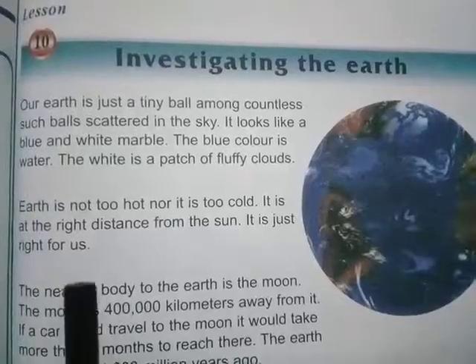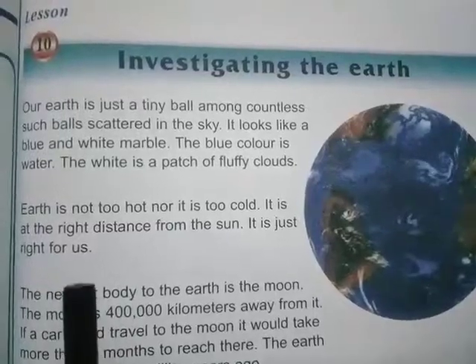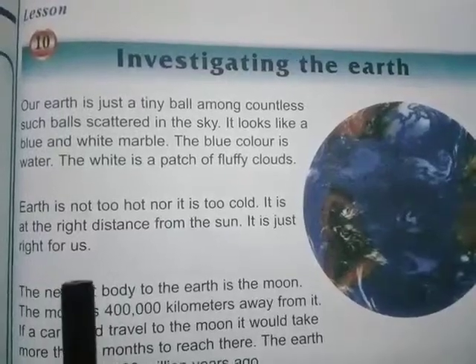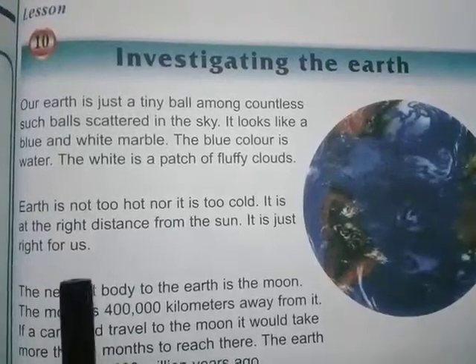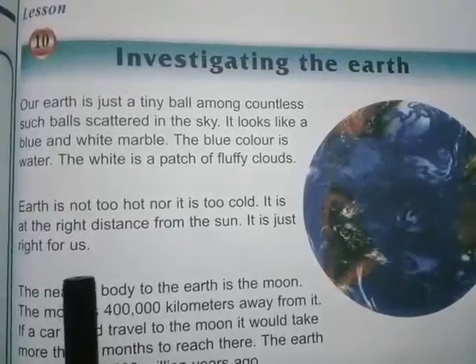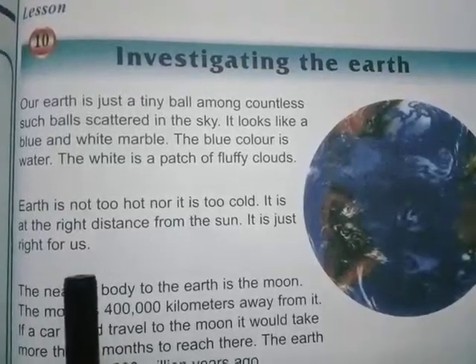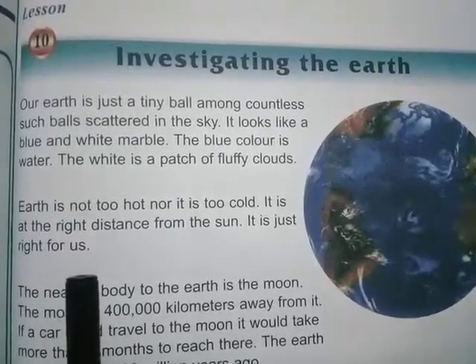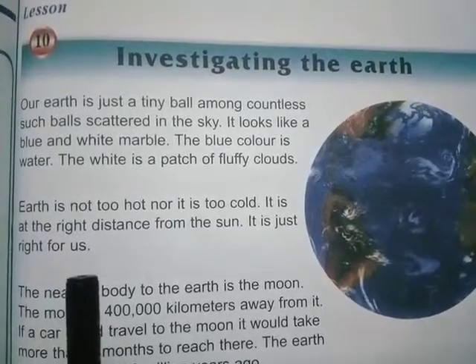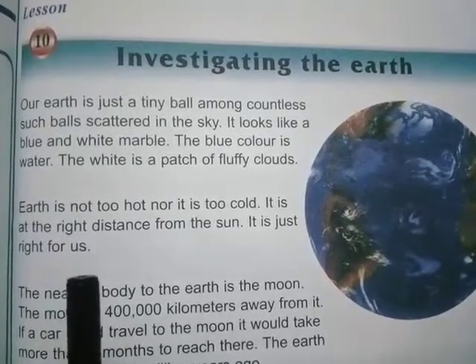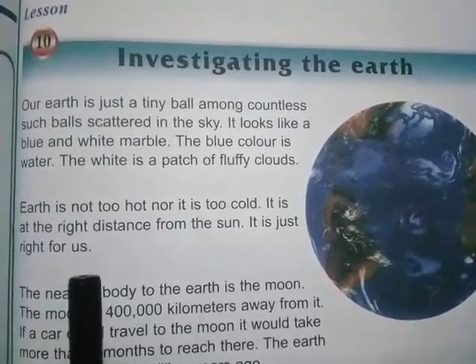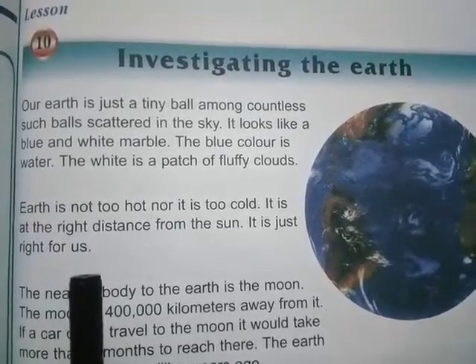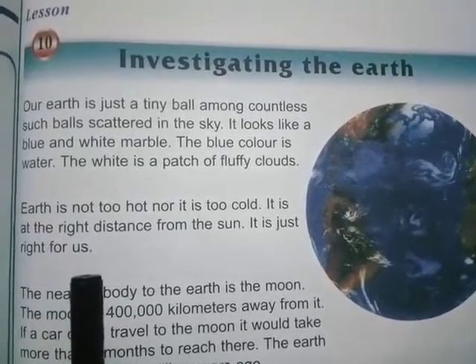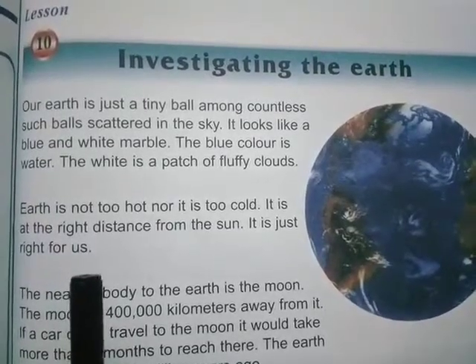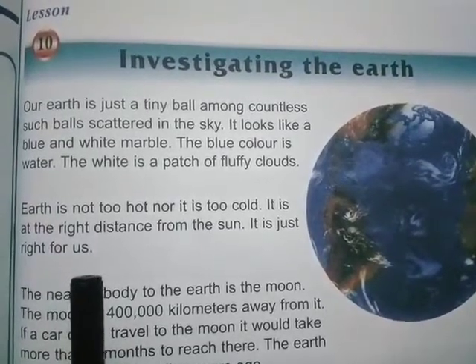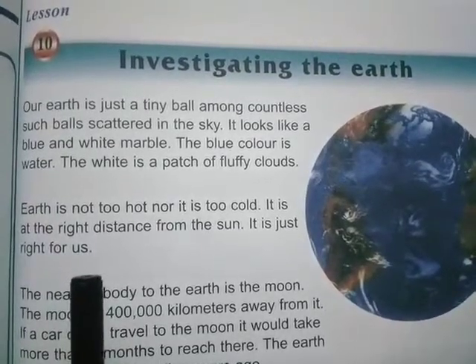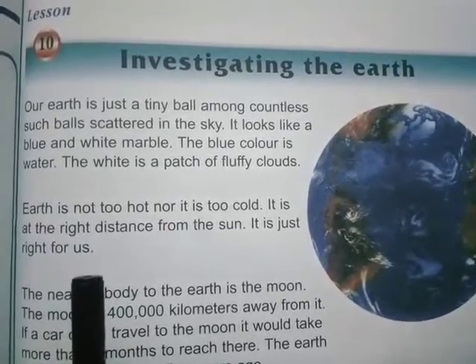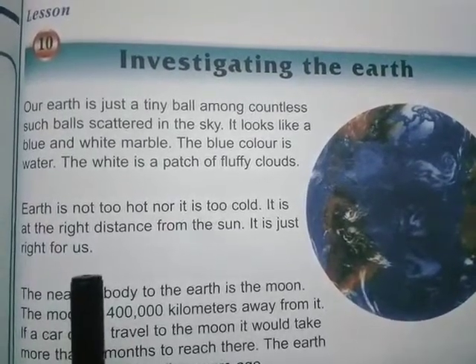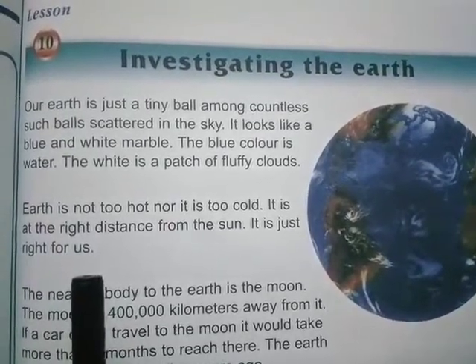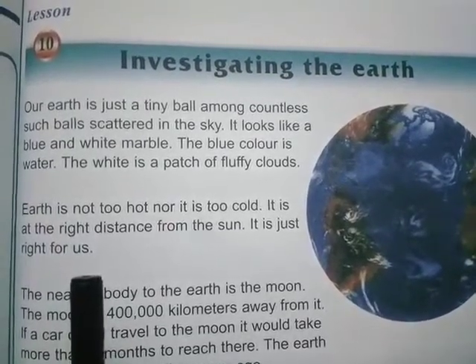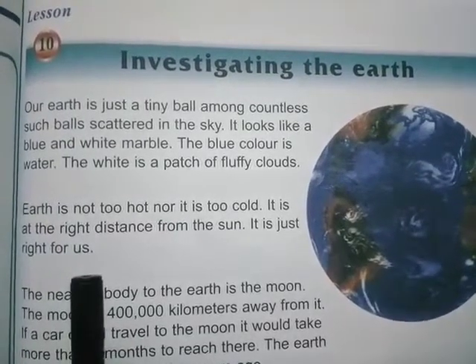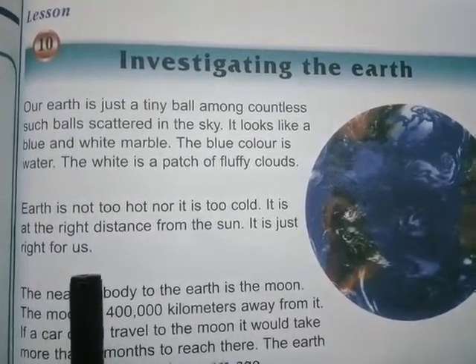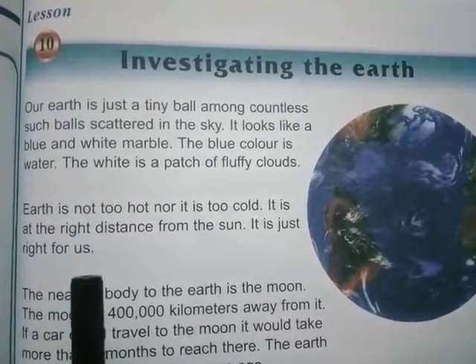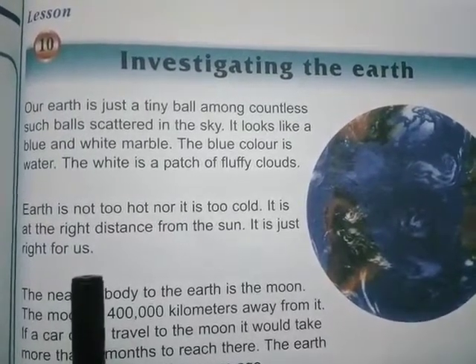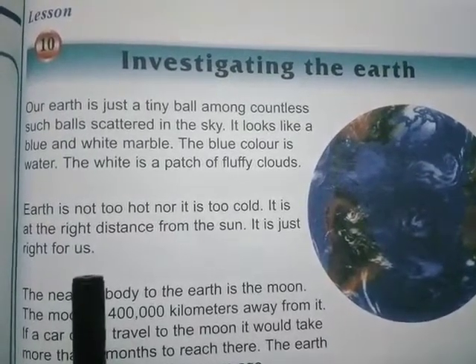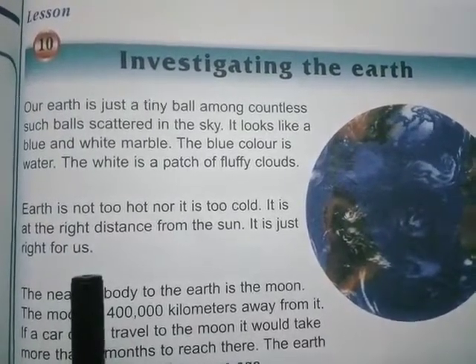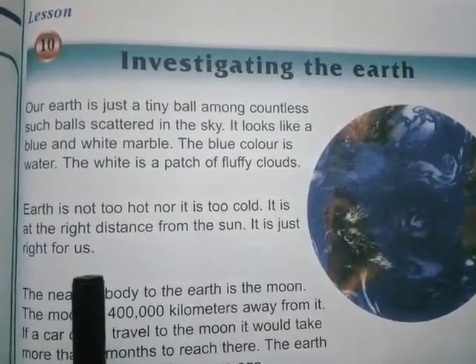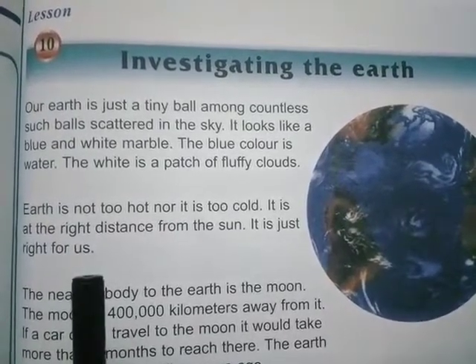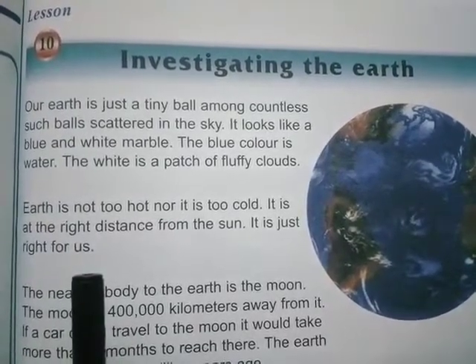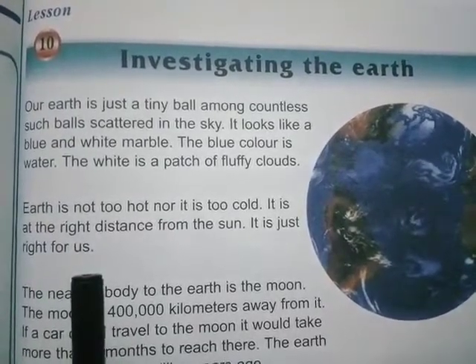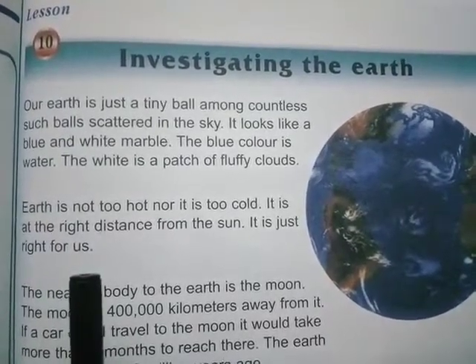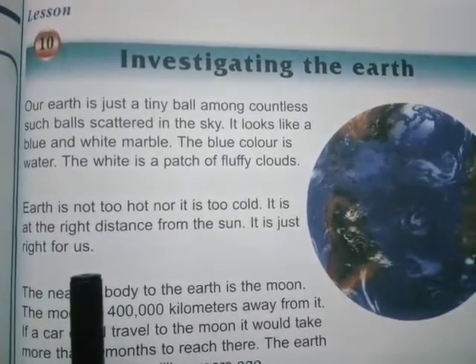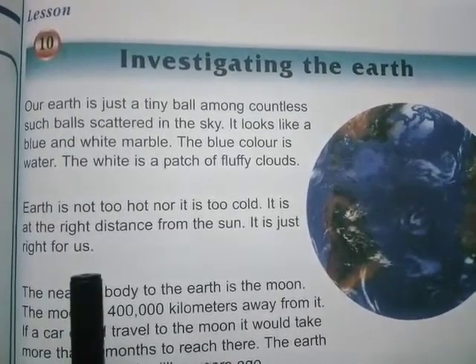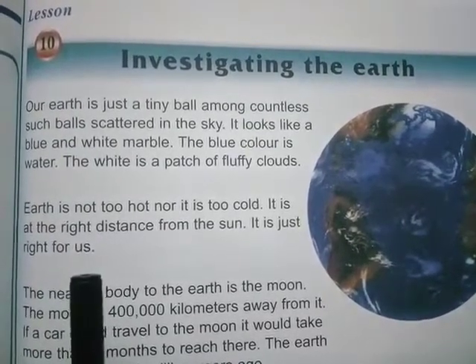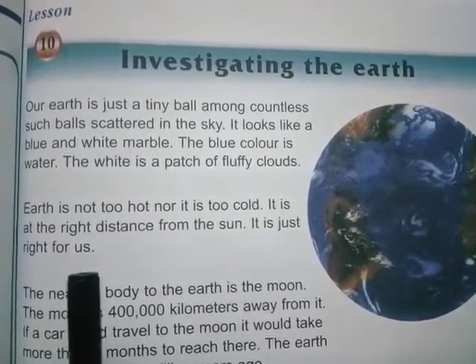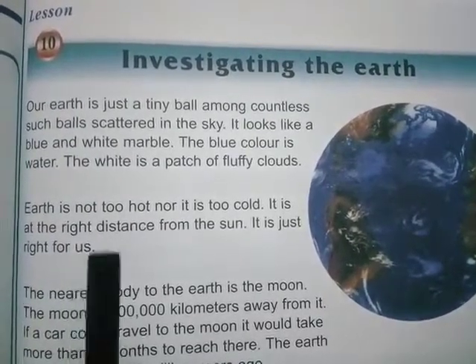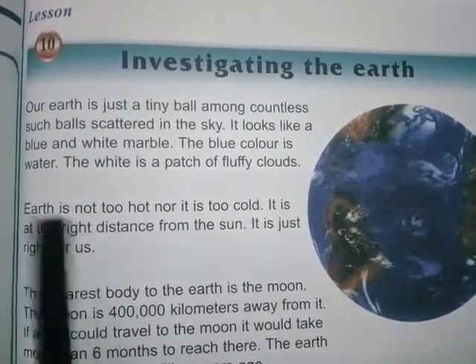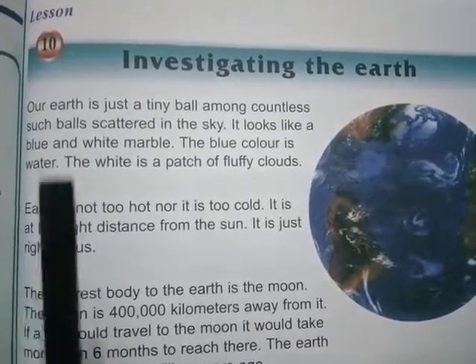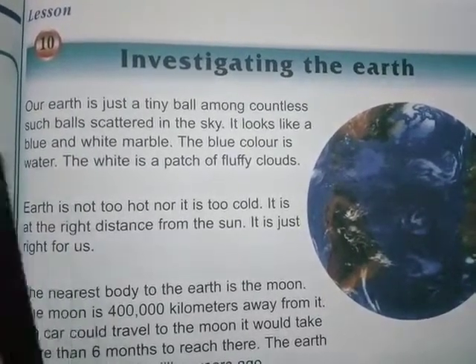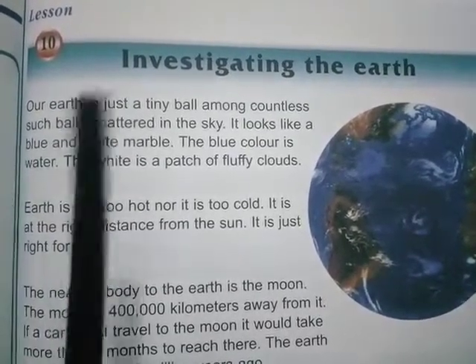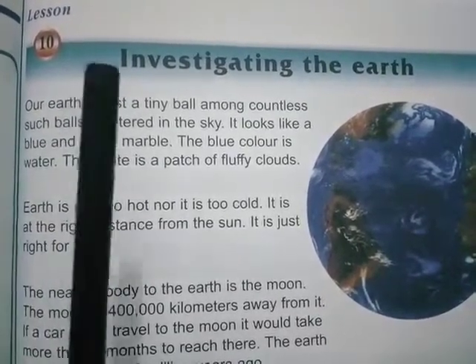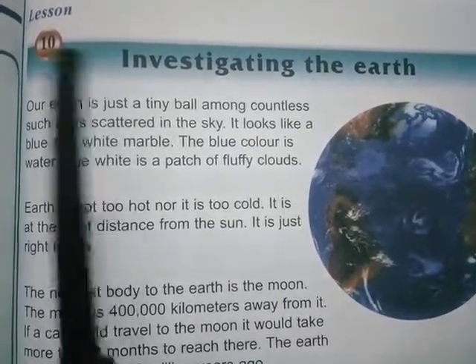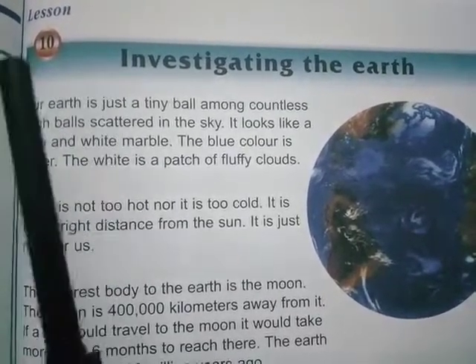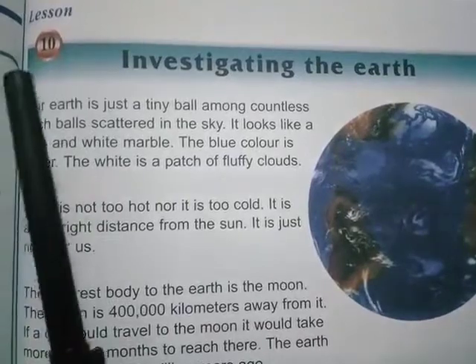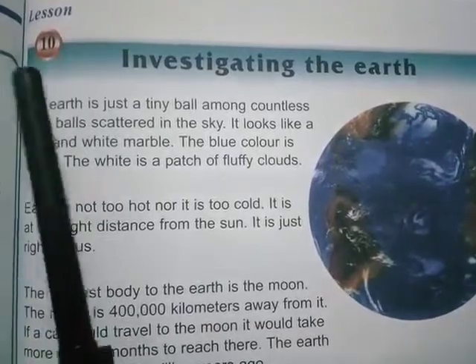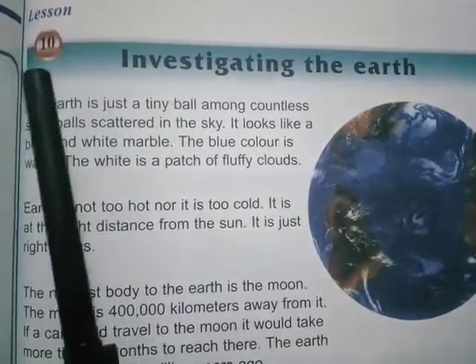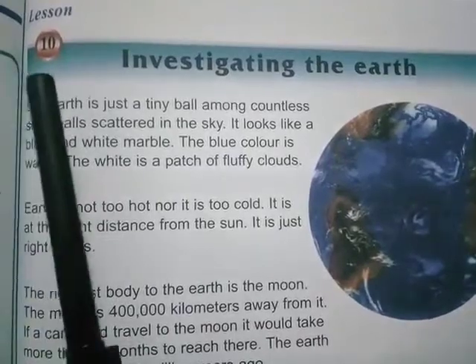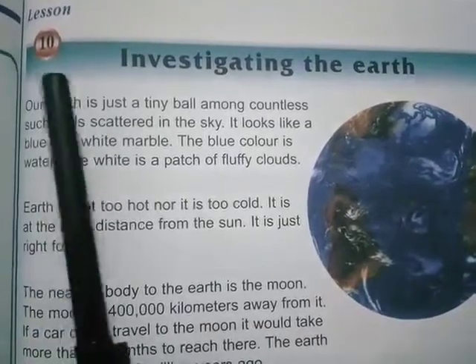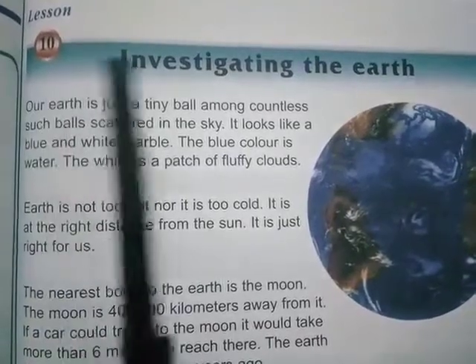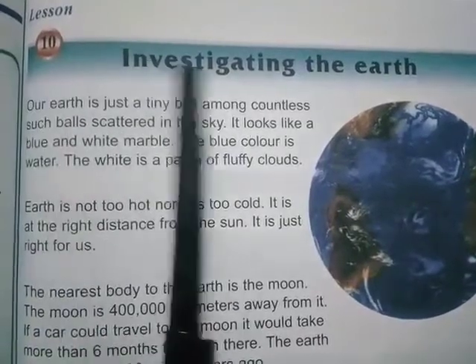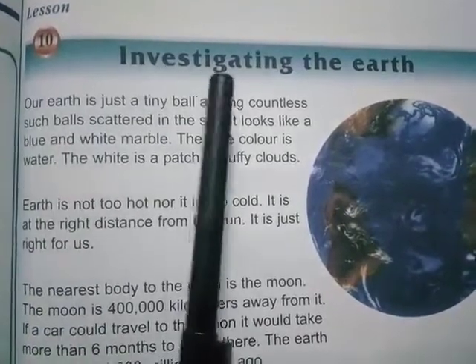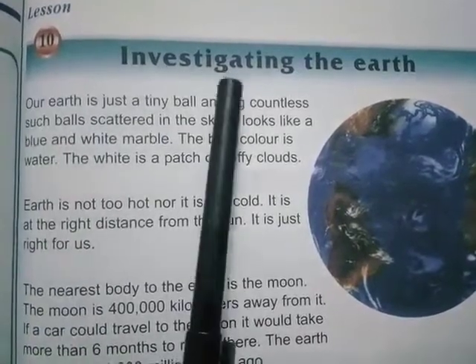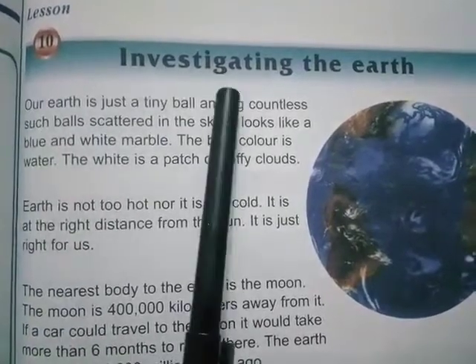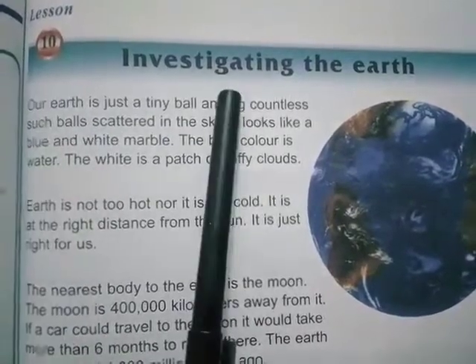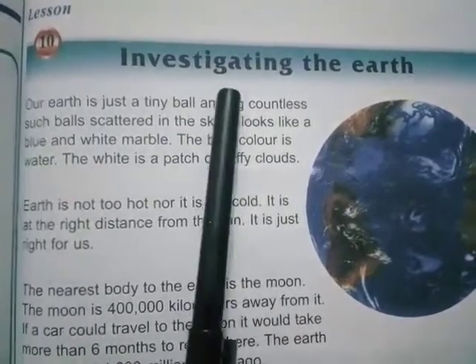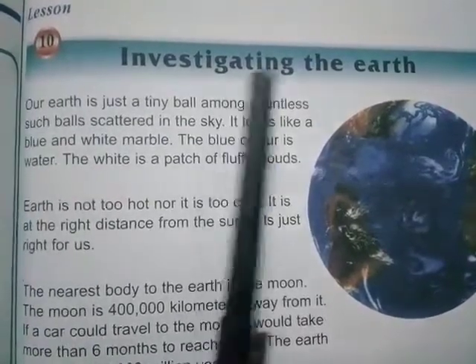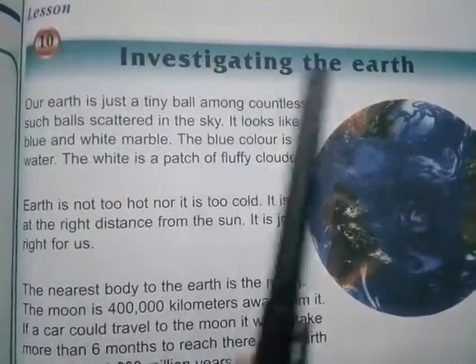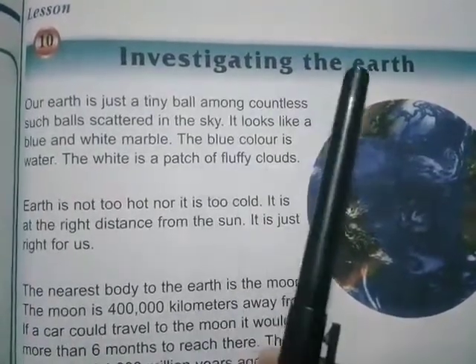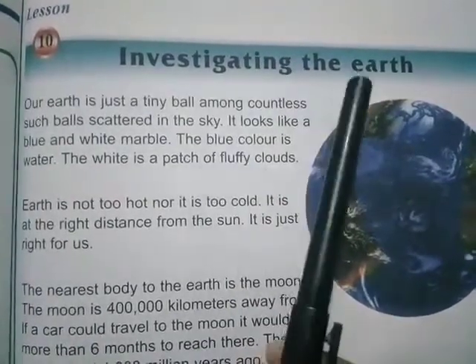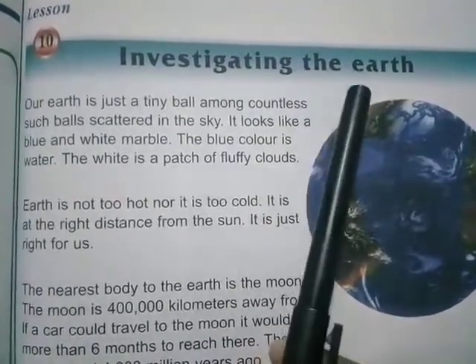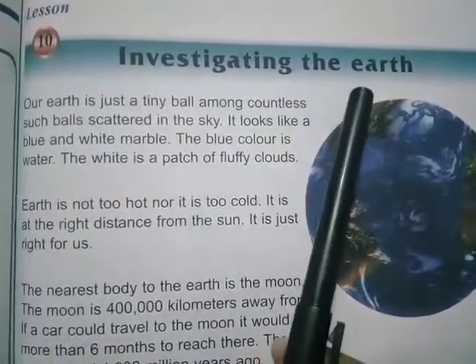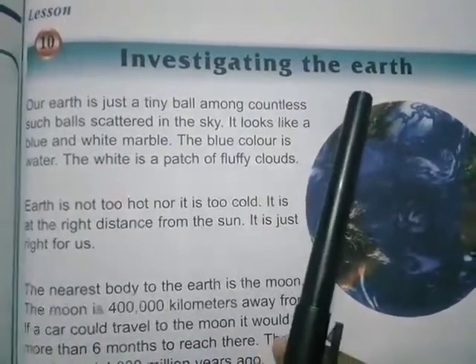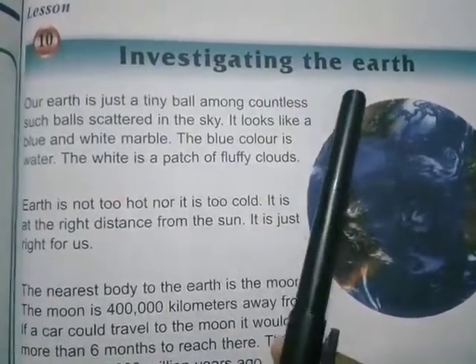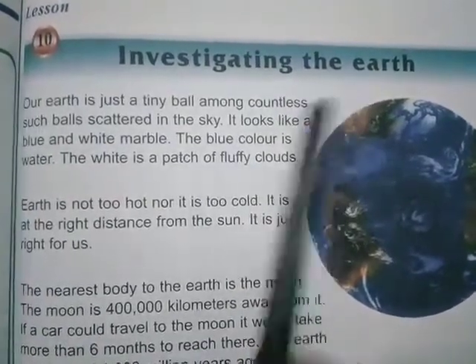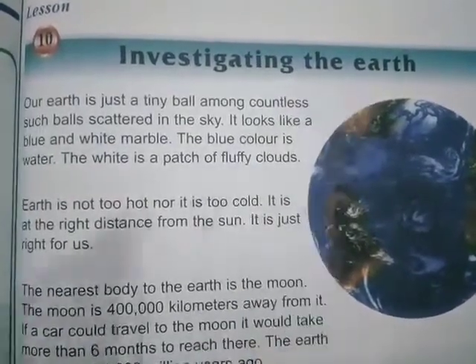Good morning class 3. Hope you all are fine. Today we will do the reading of chapter number 10, investigating the earth.